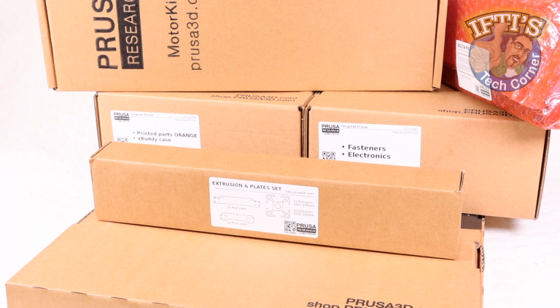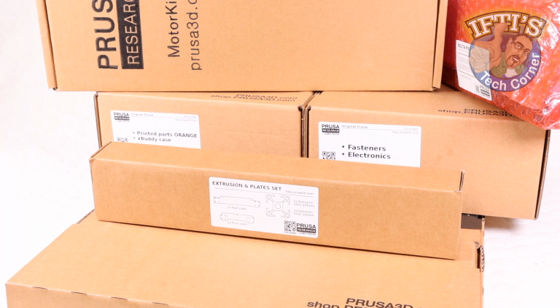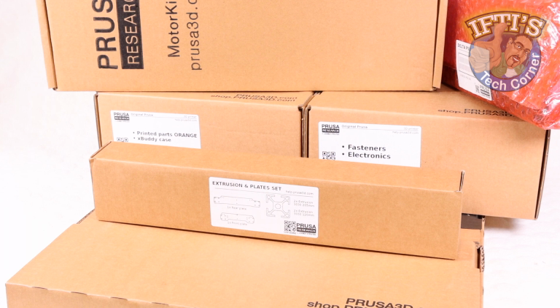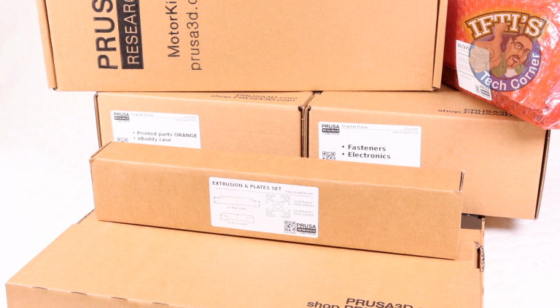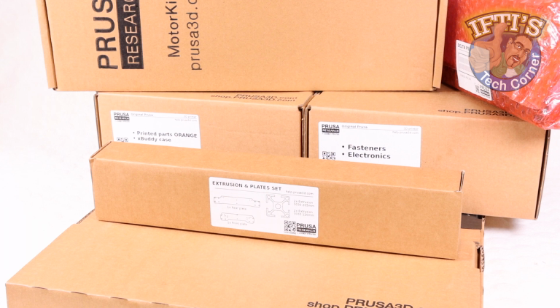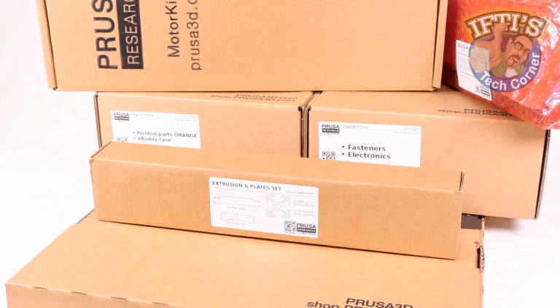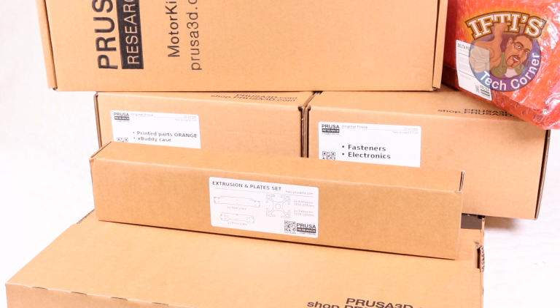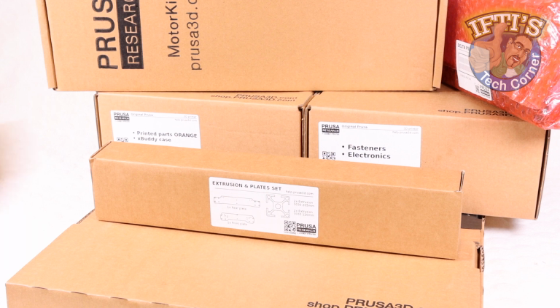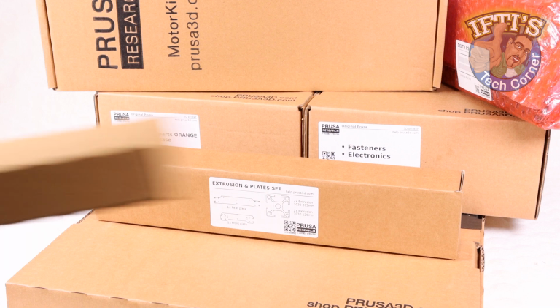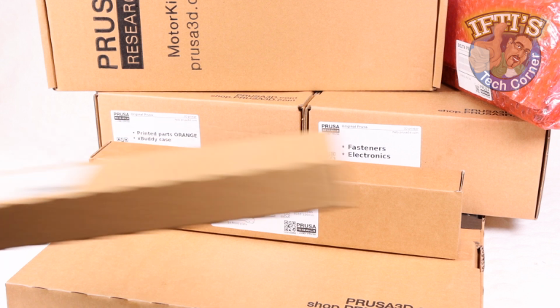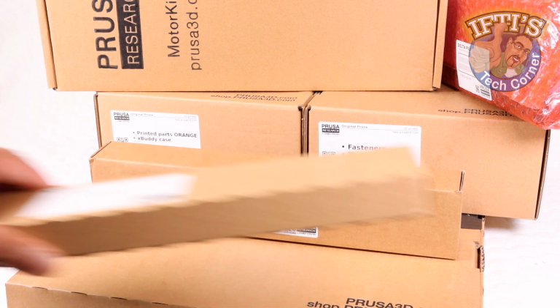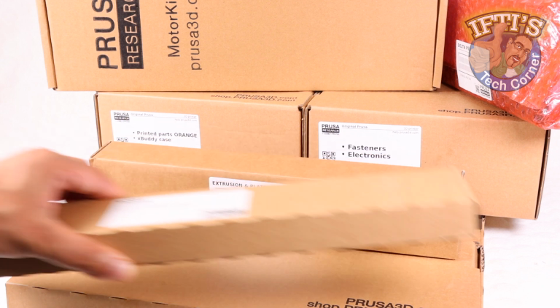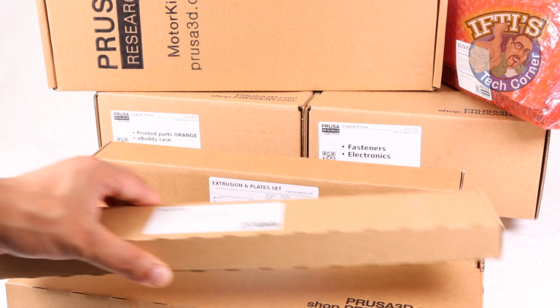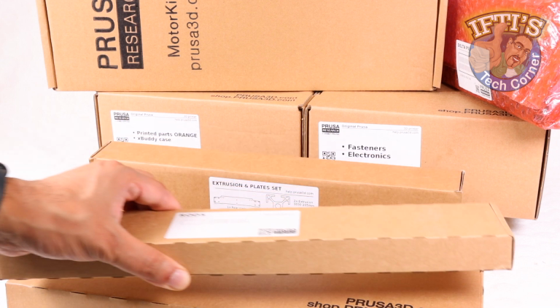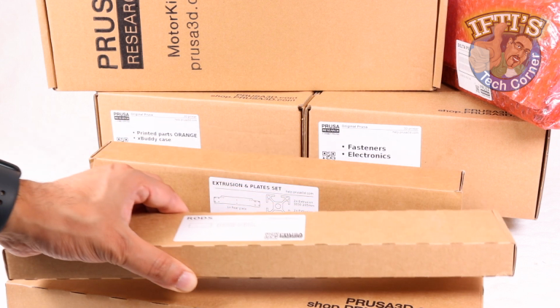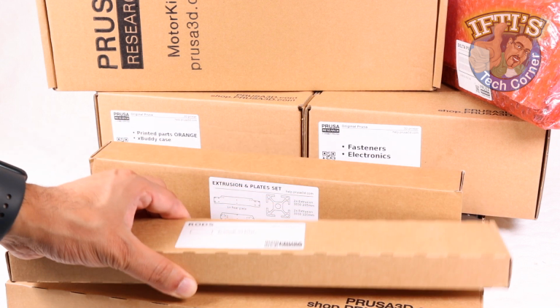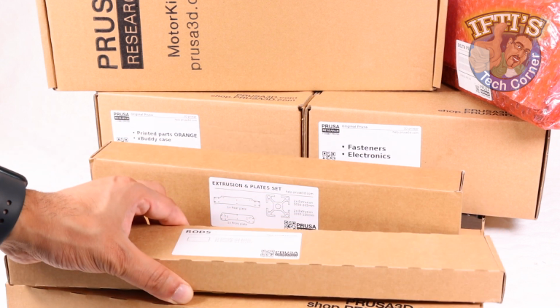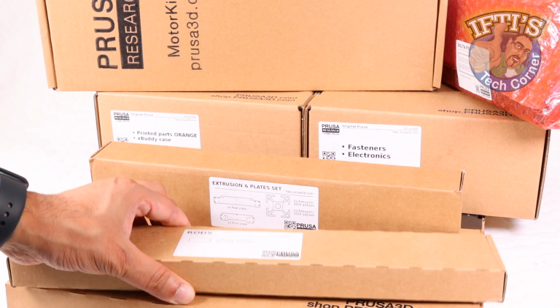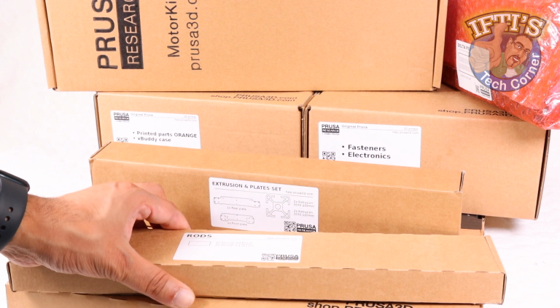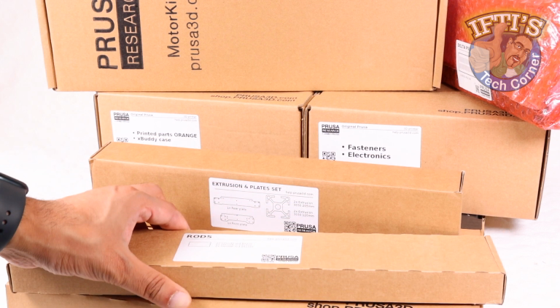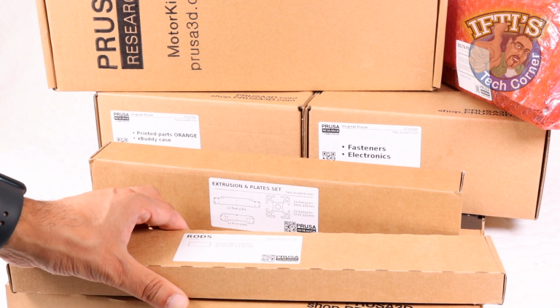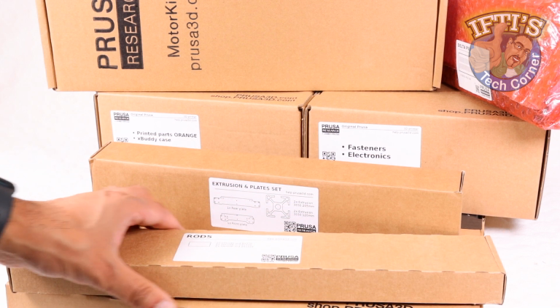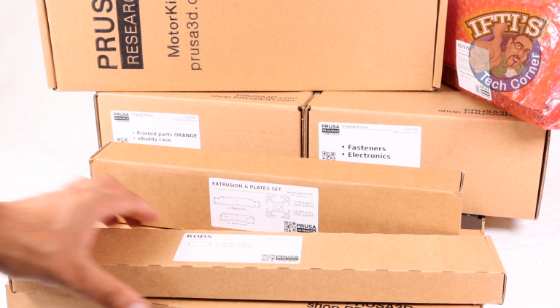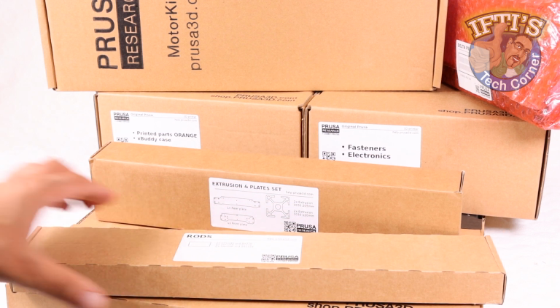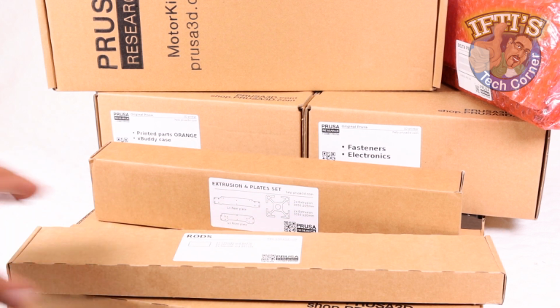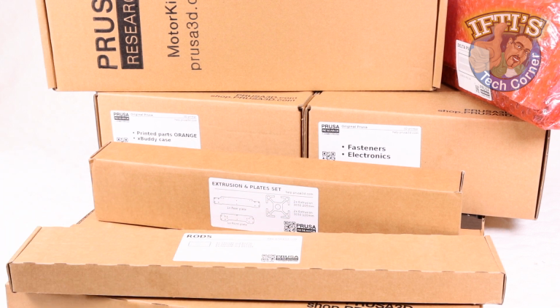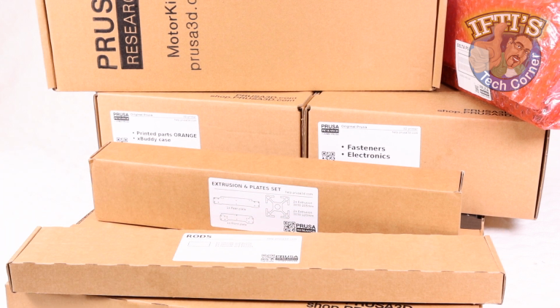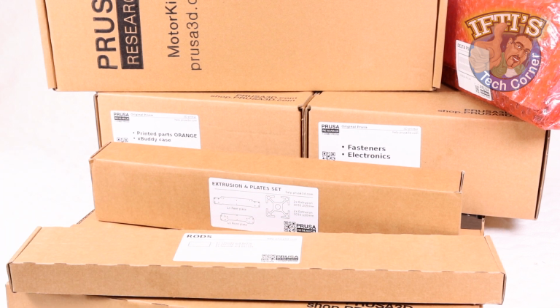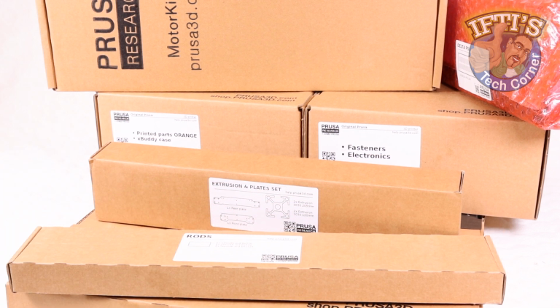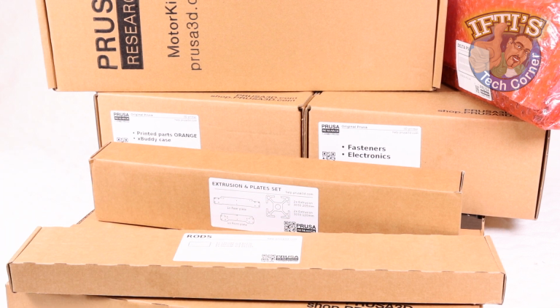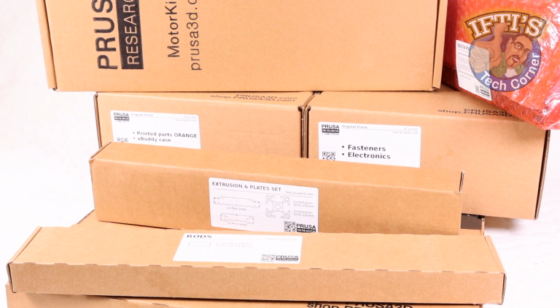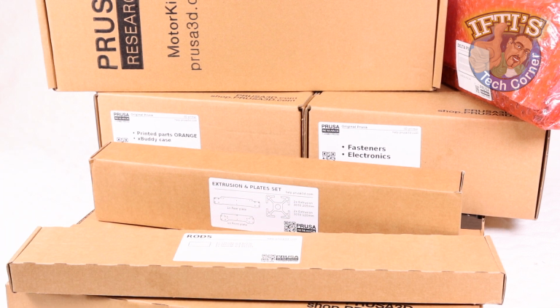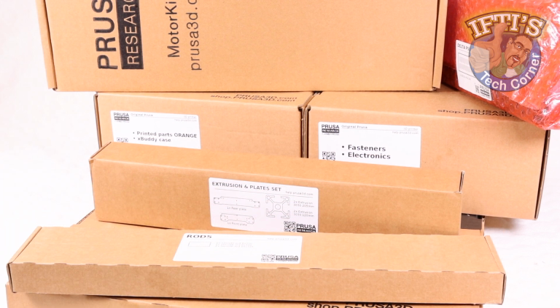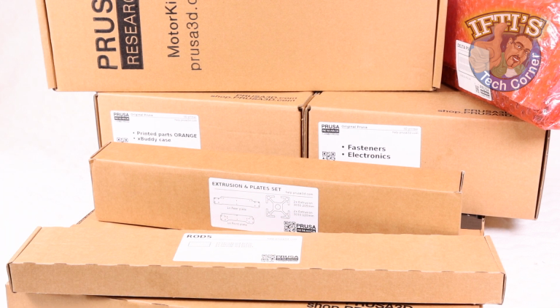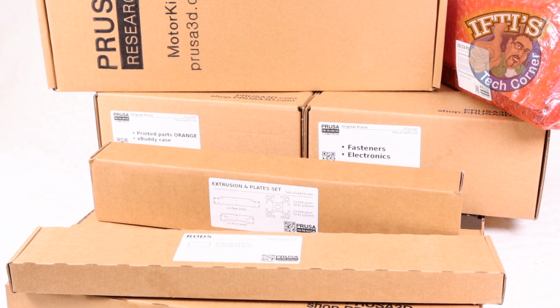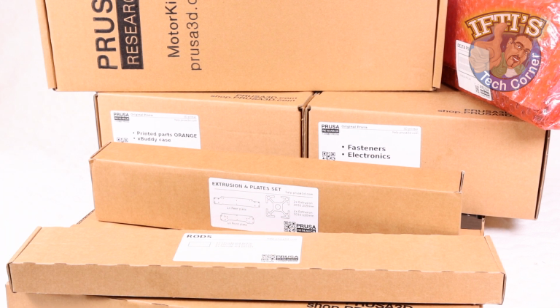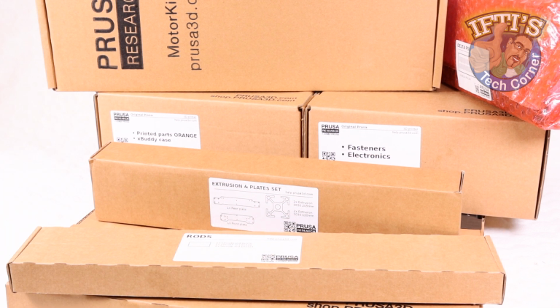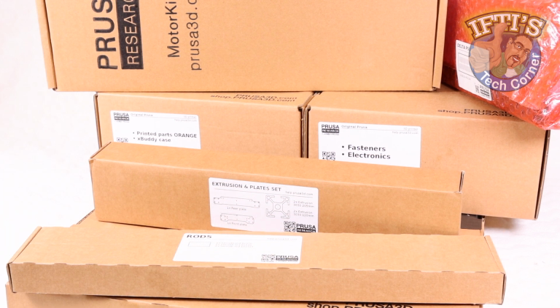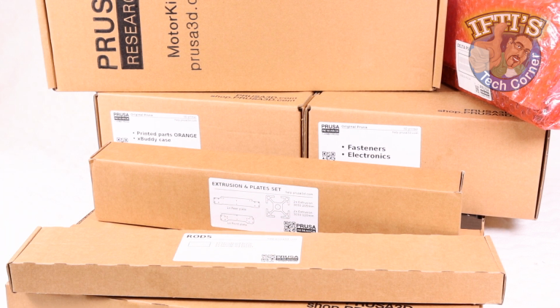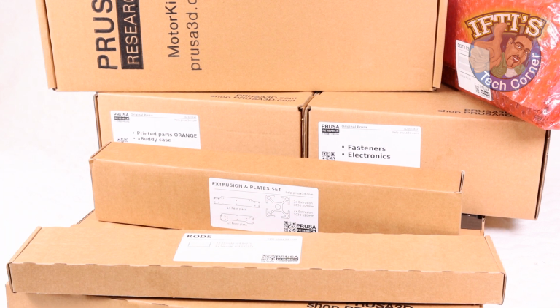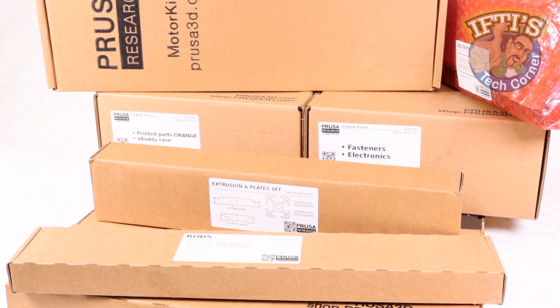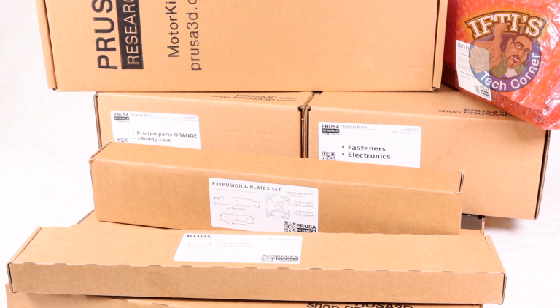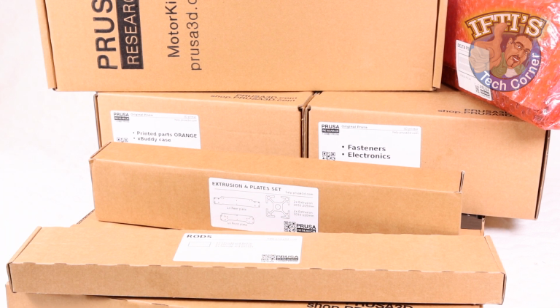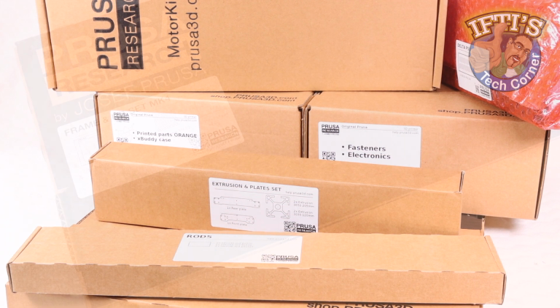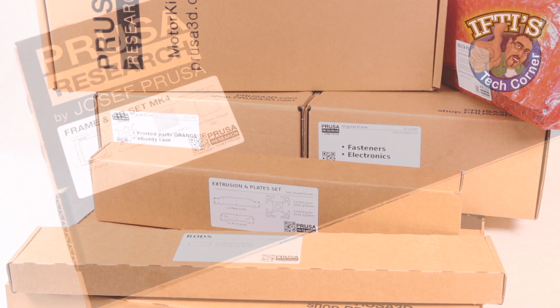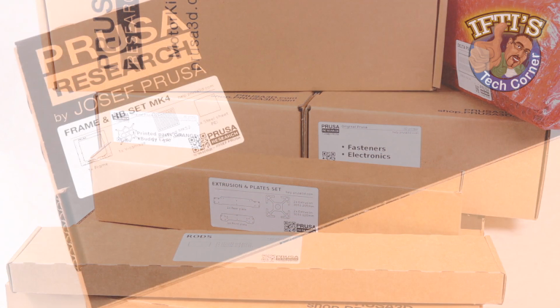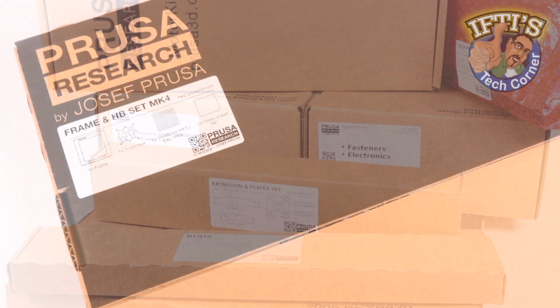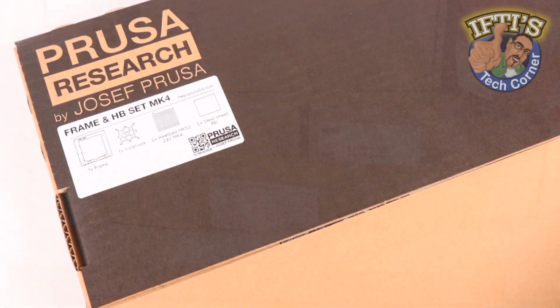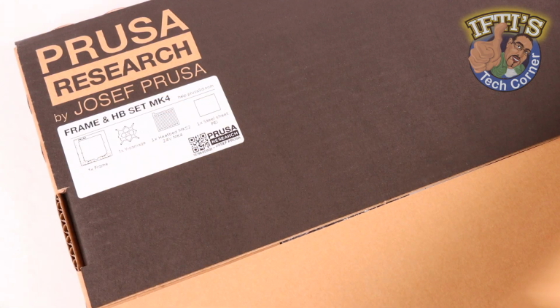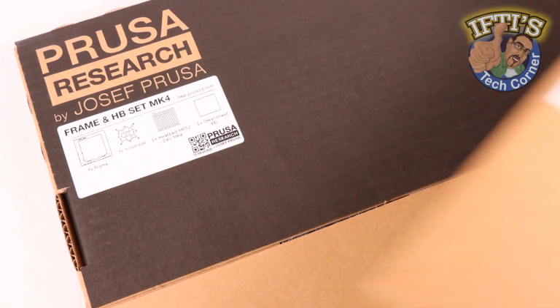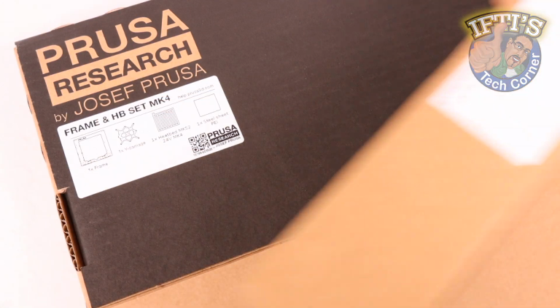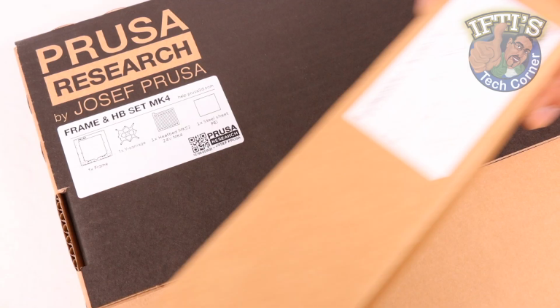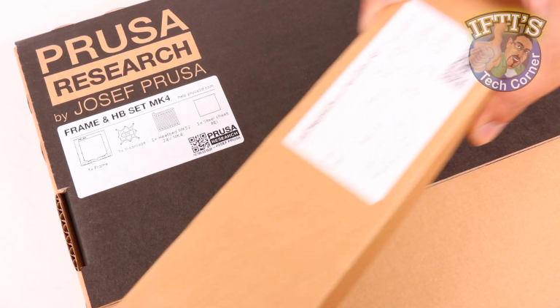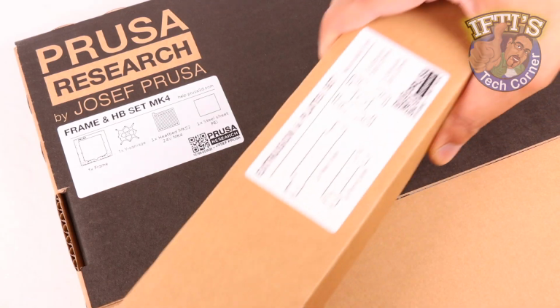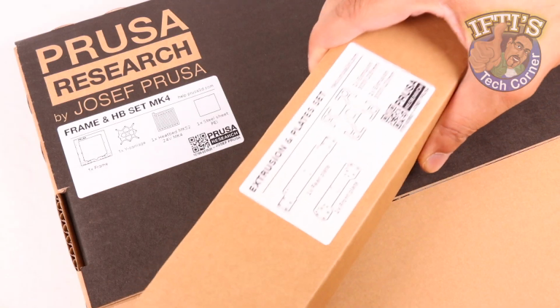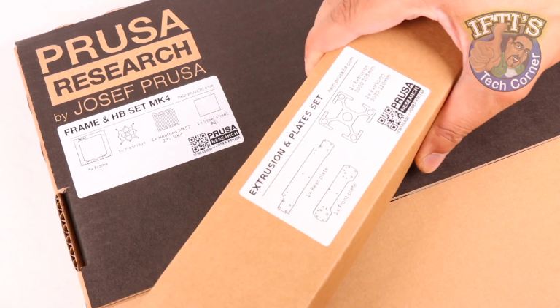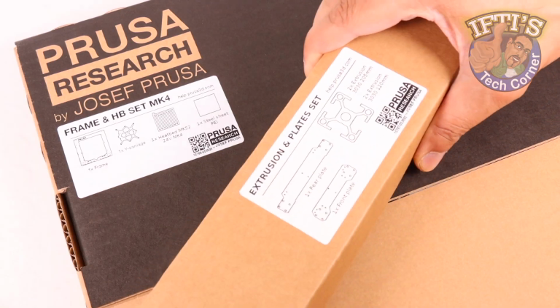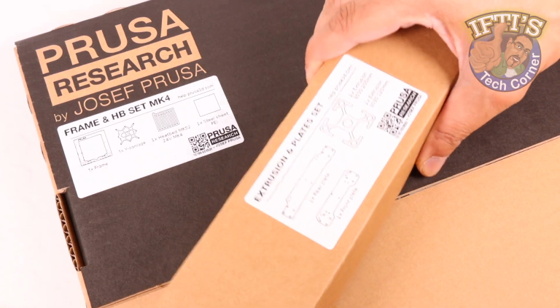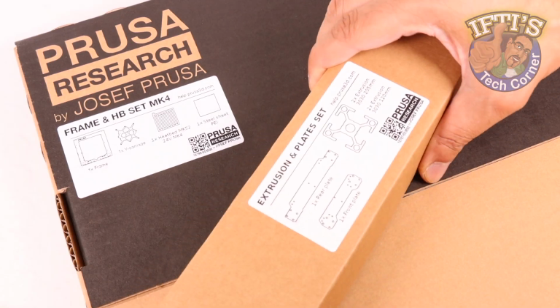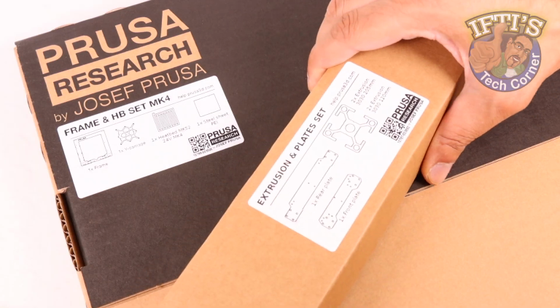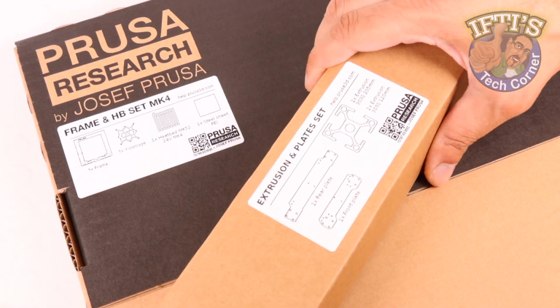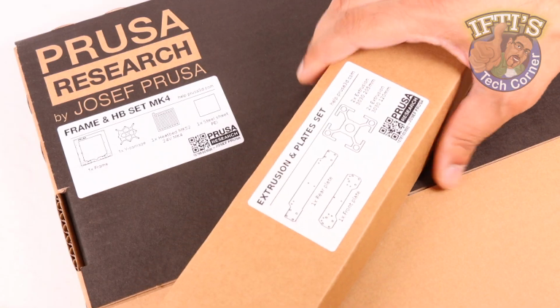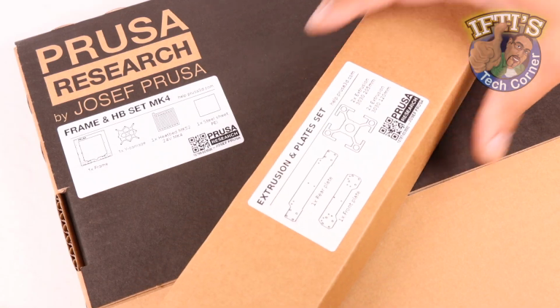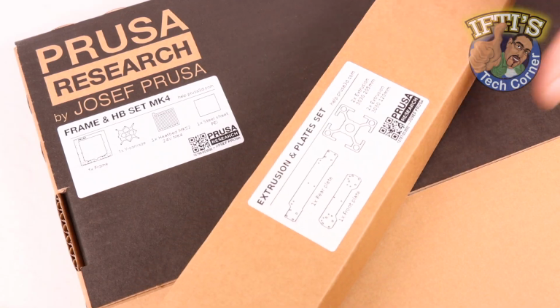We'll begin our build by constructing the main foundation of the entire printing structure: frame assembly.